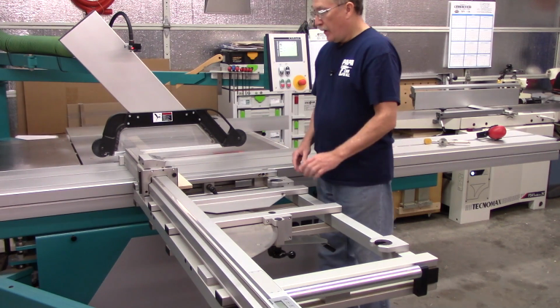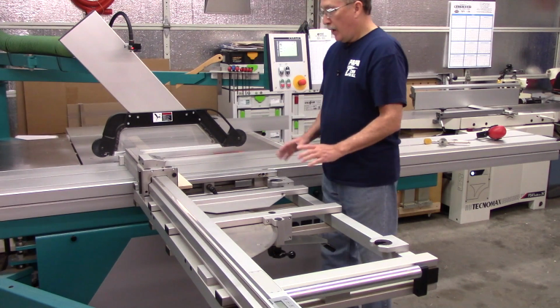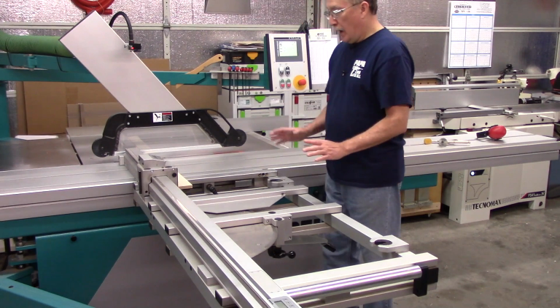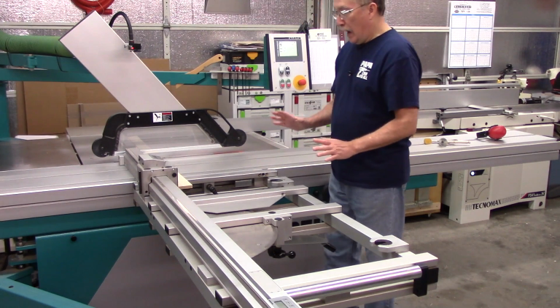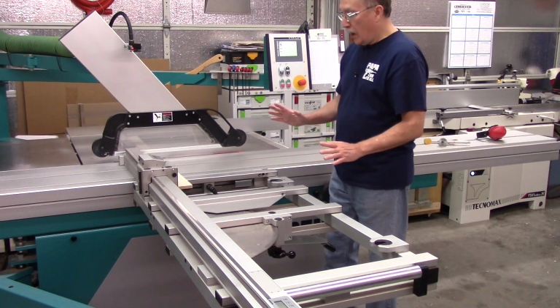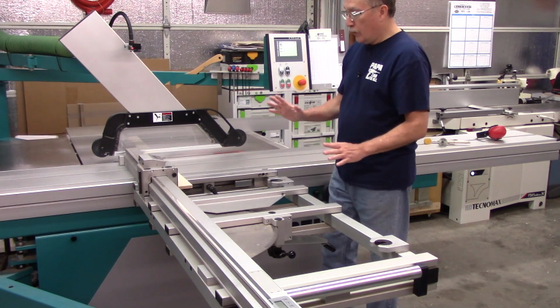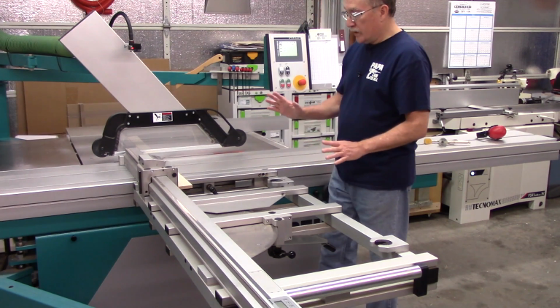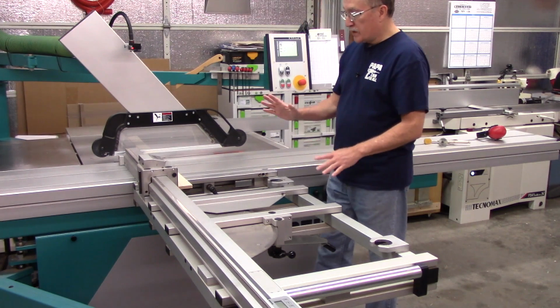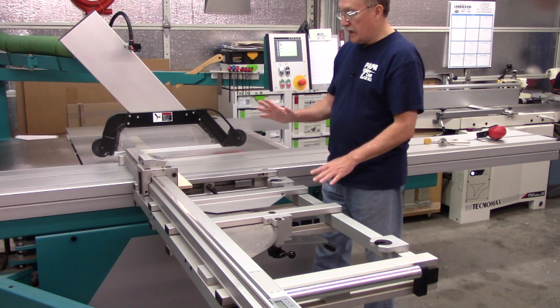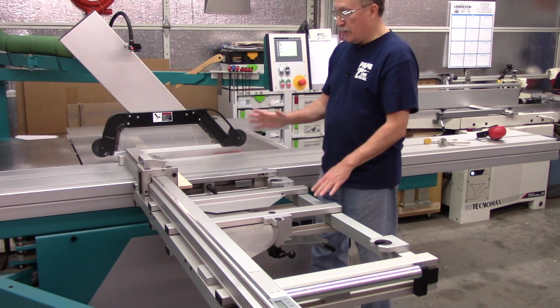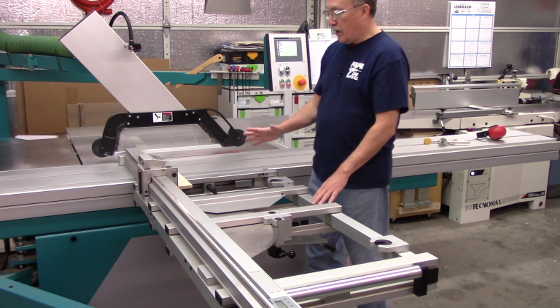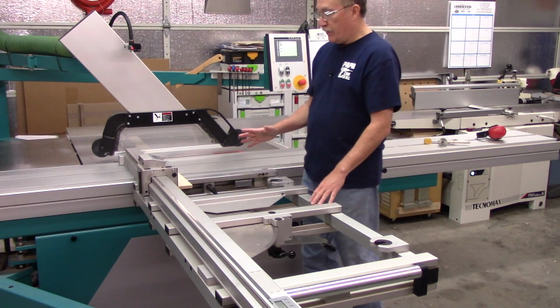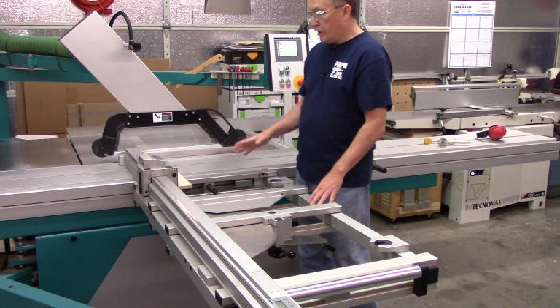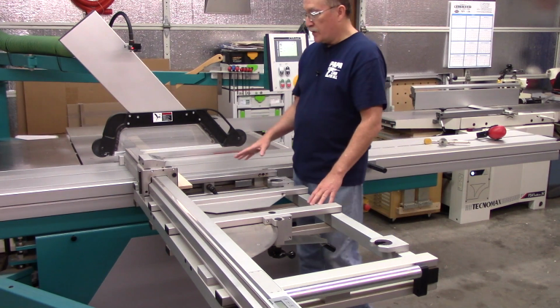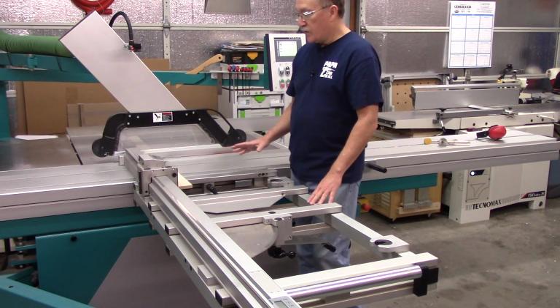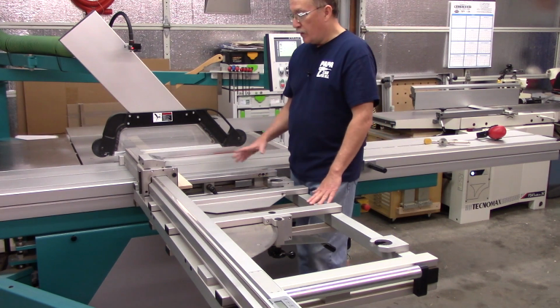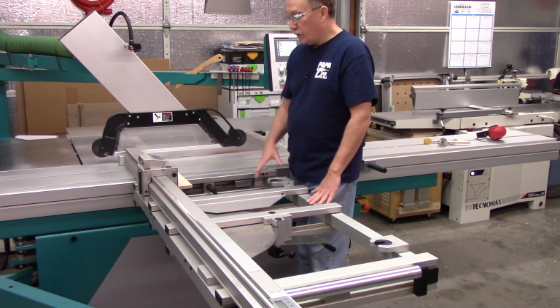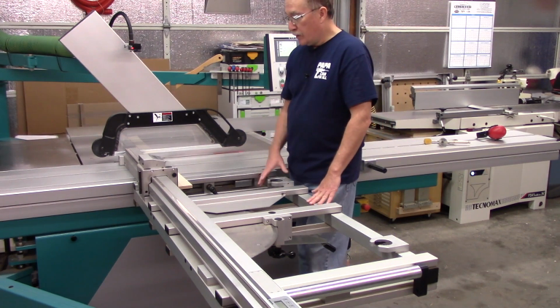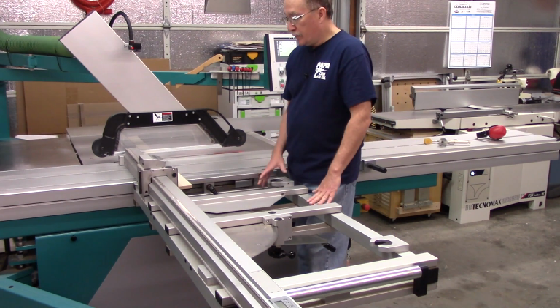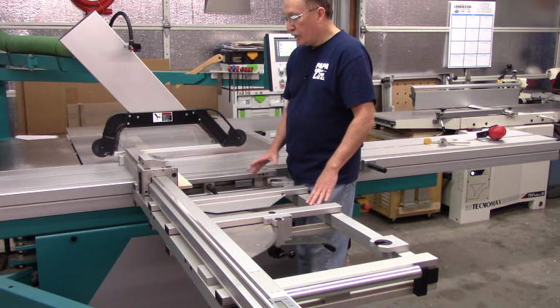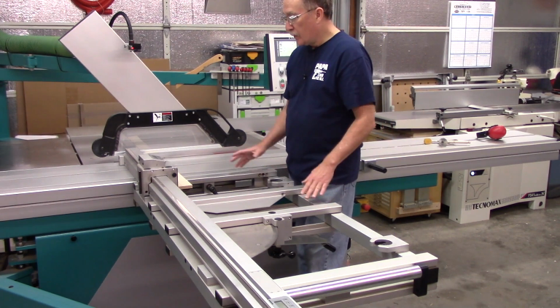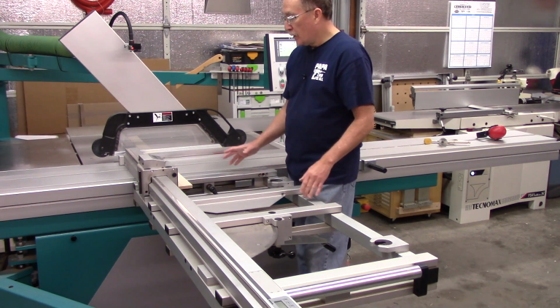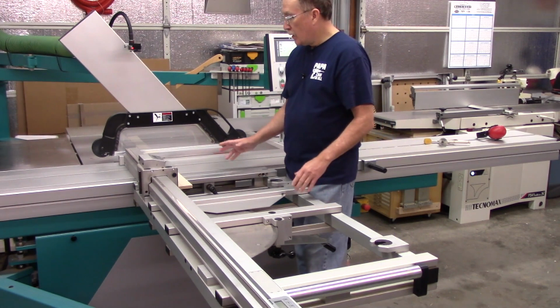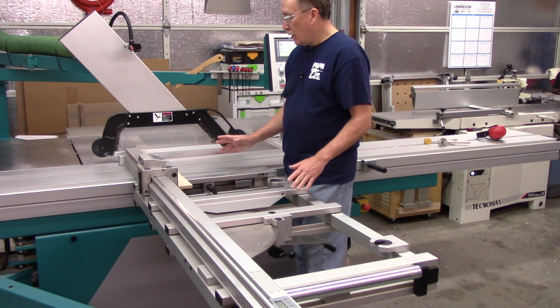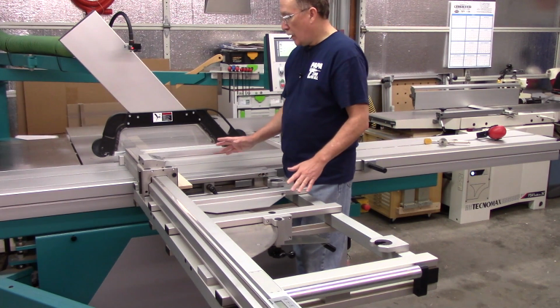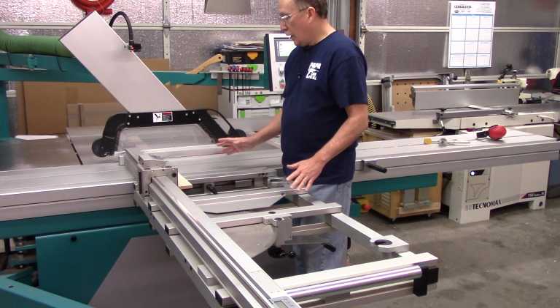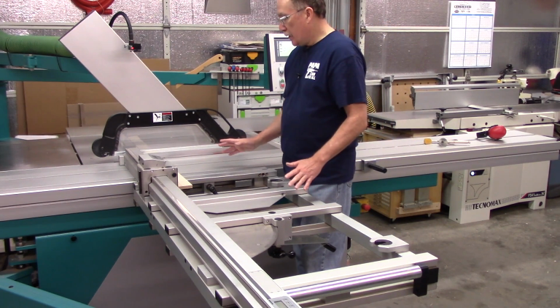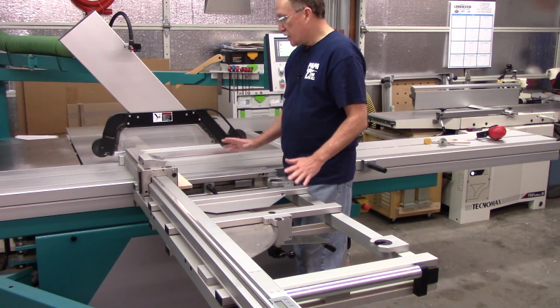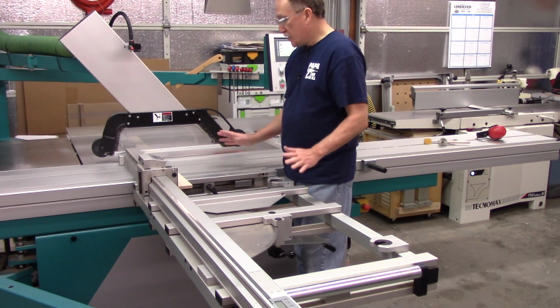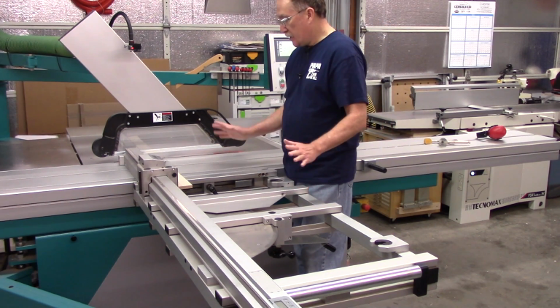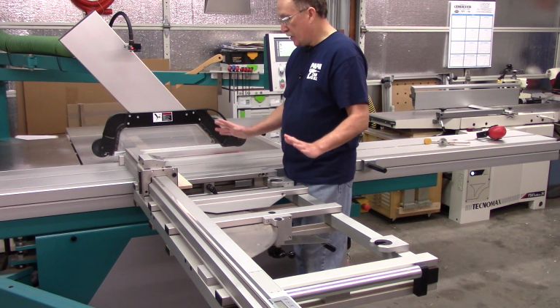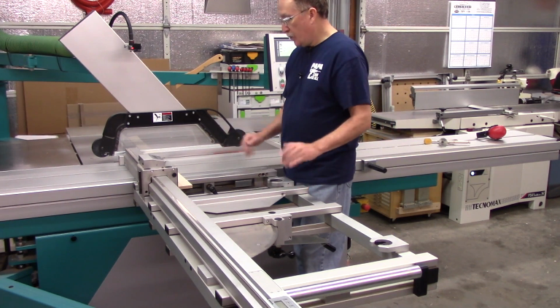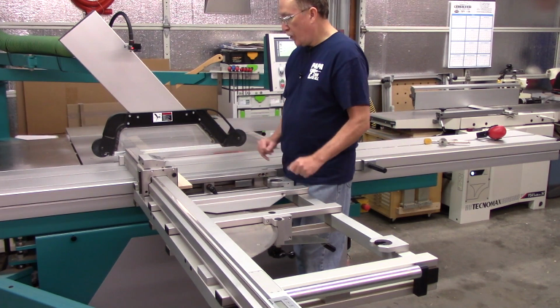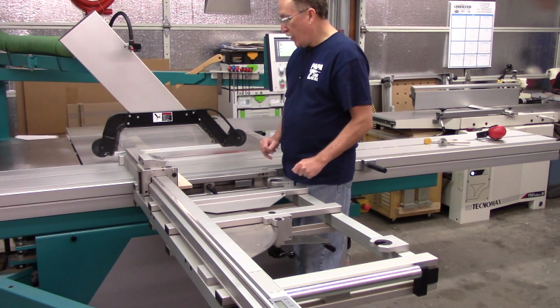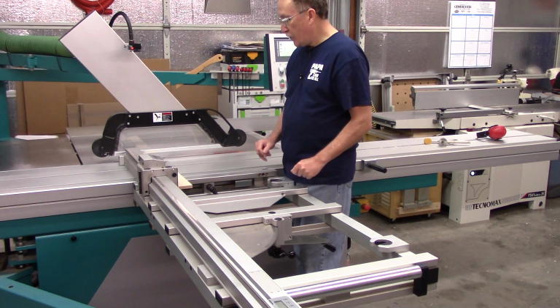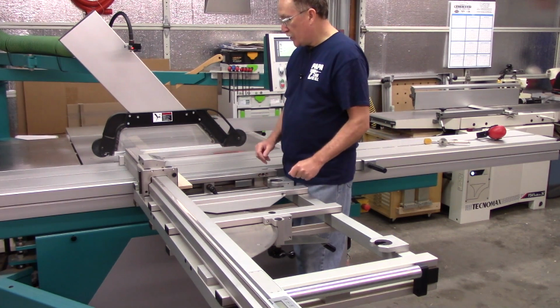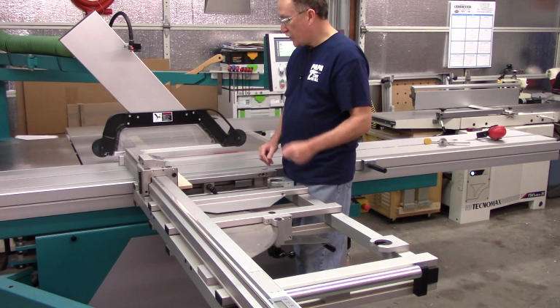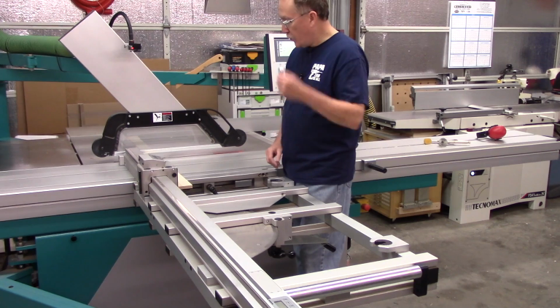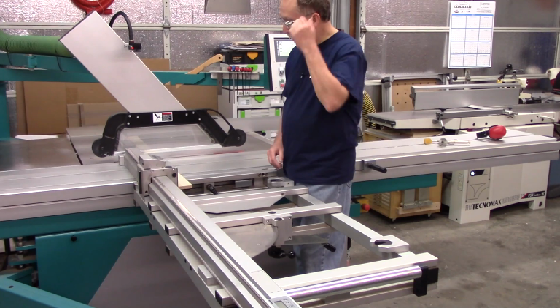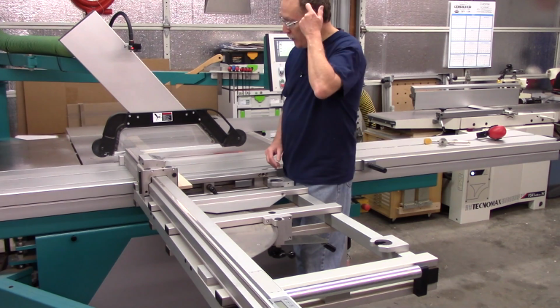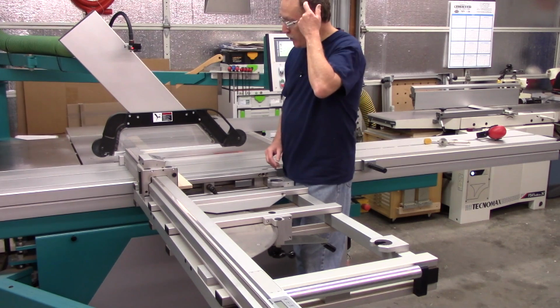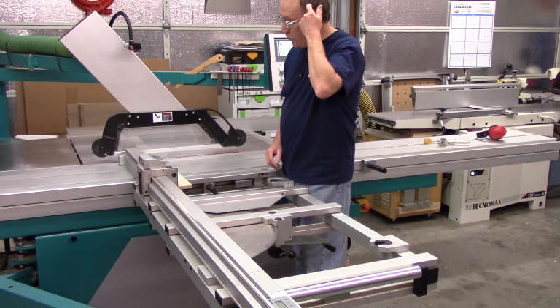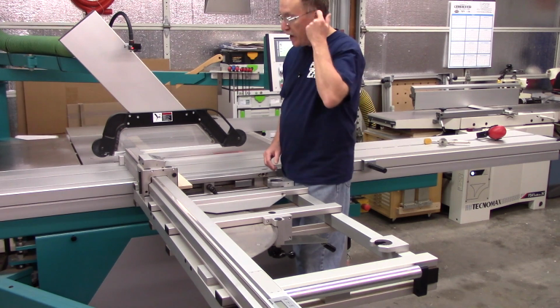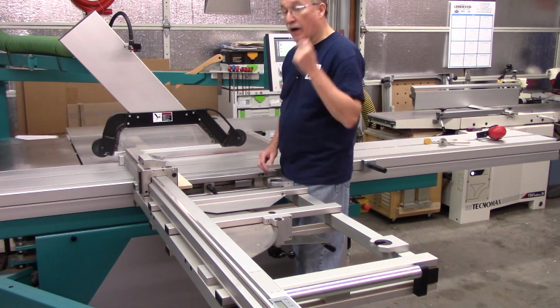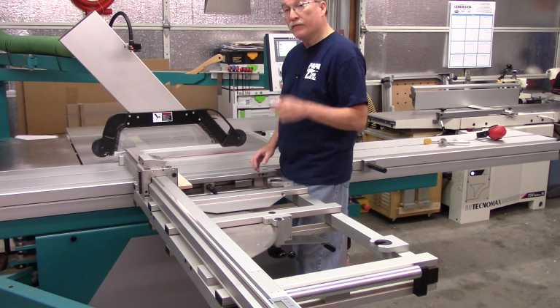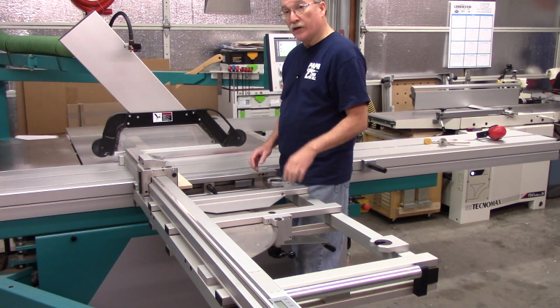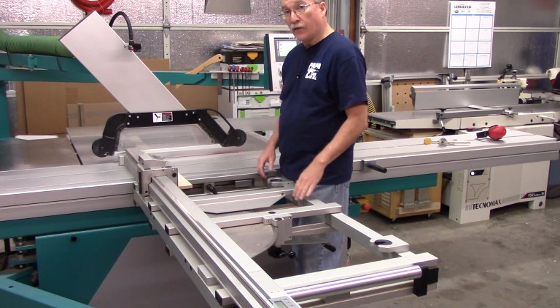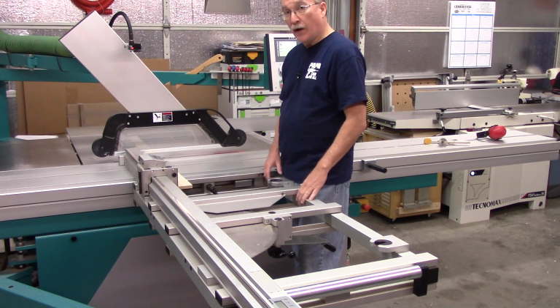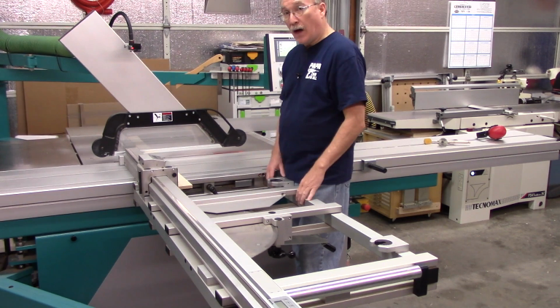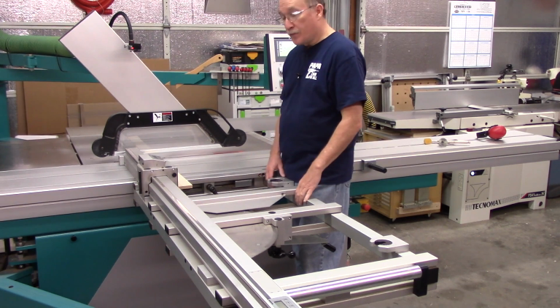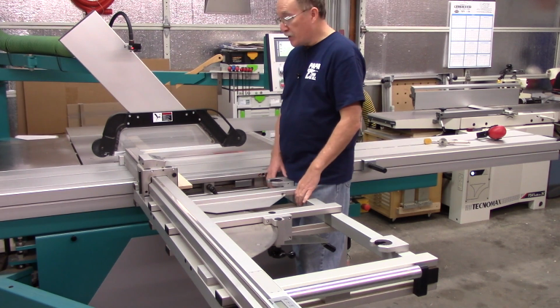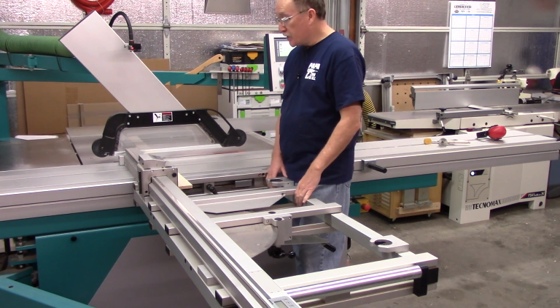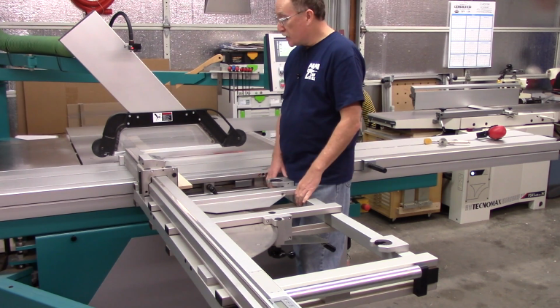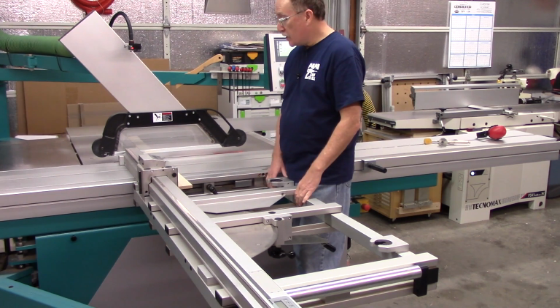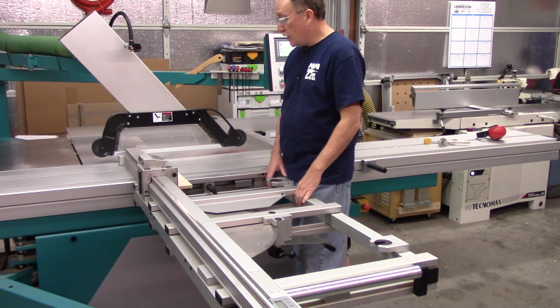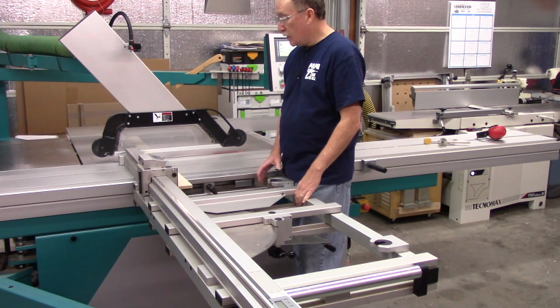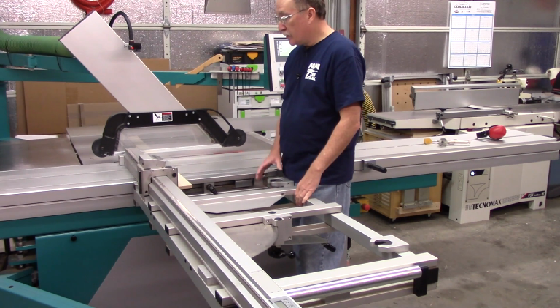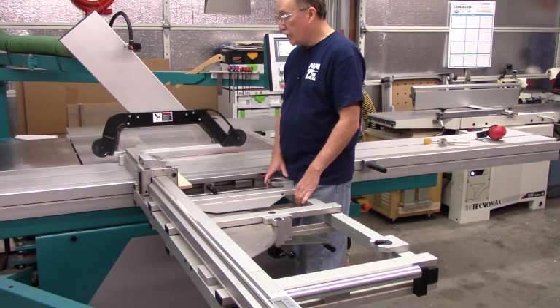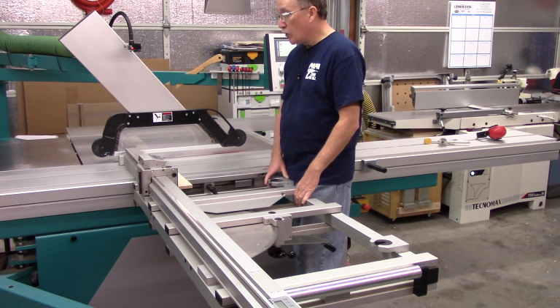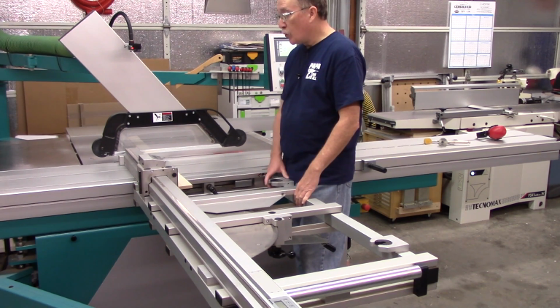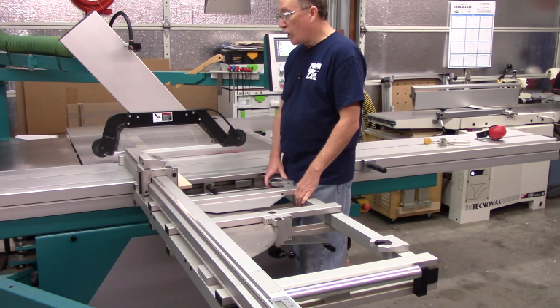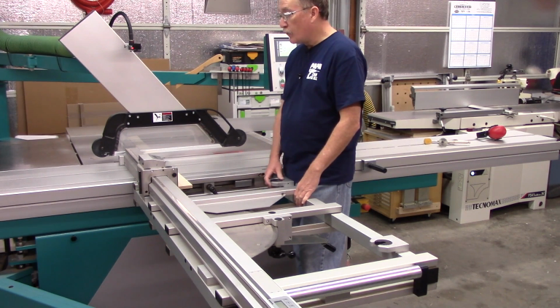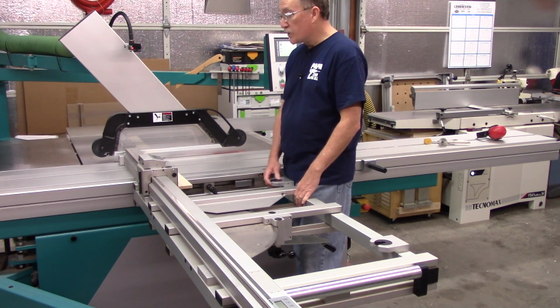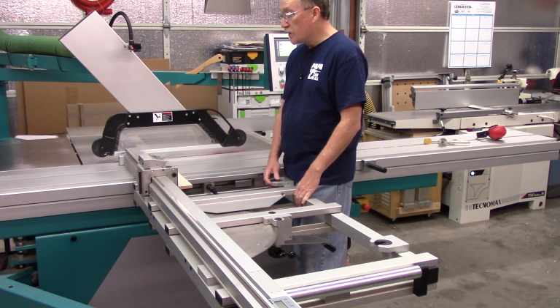I always keep my fence forward. It's just a preference for me. You may have different options, different preferences.